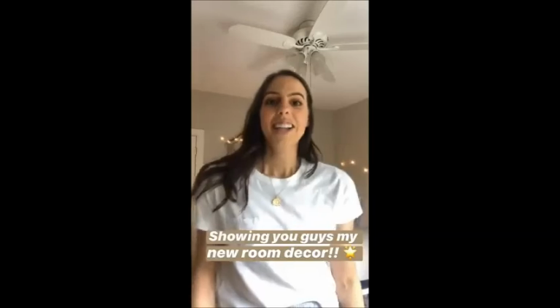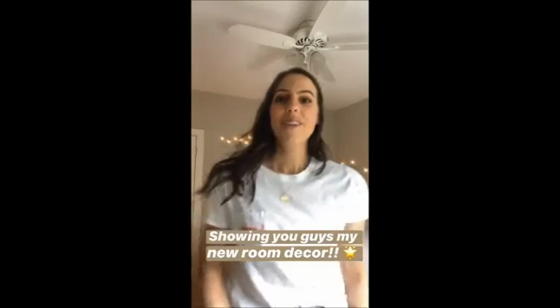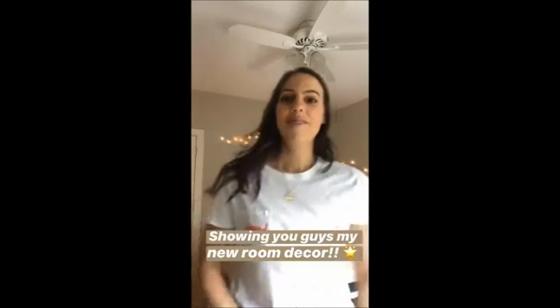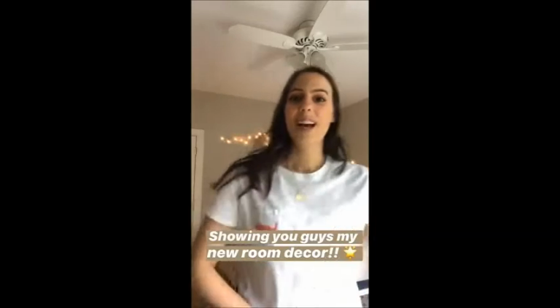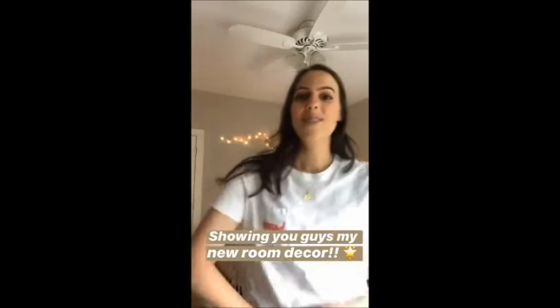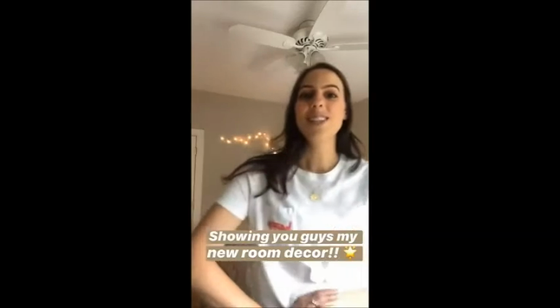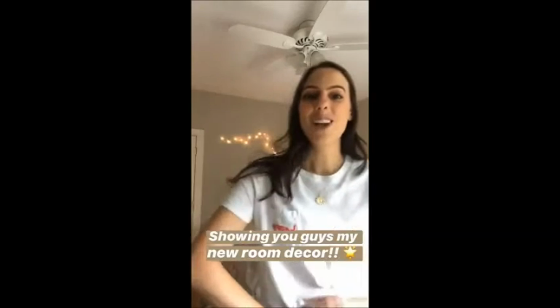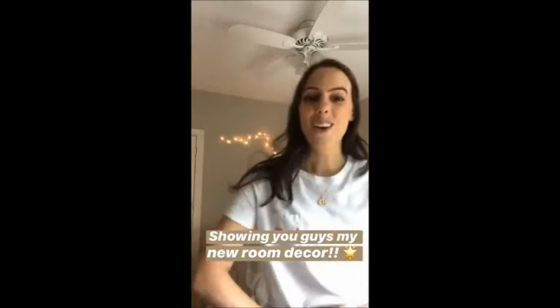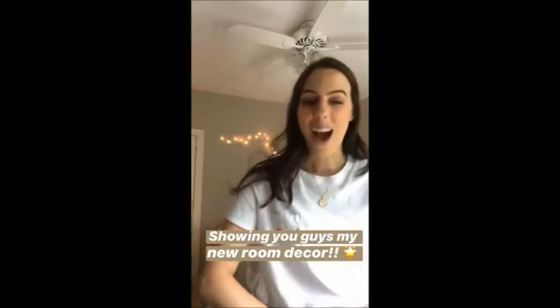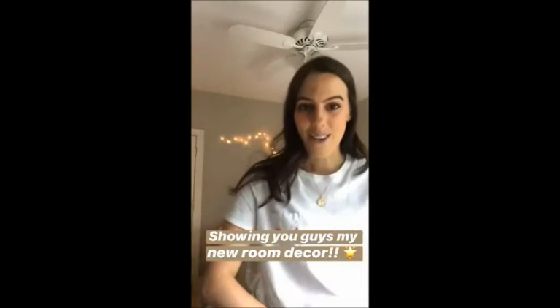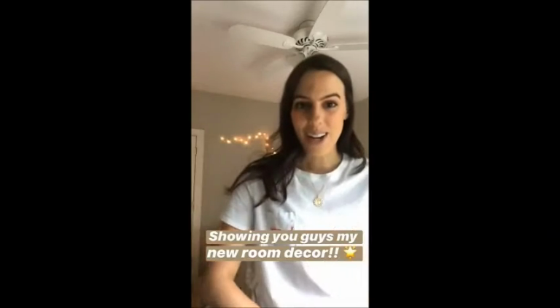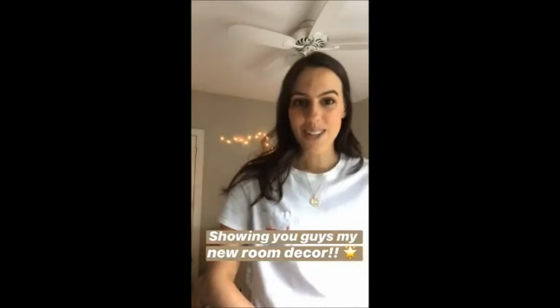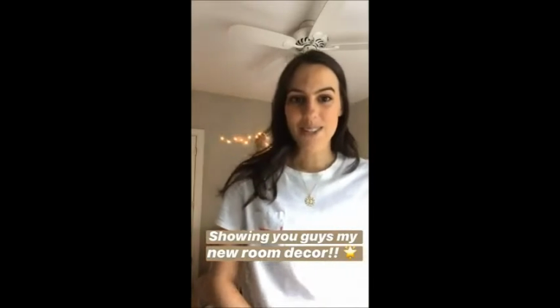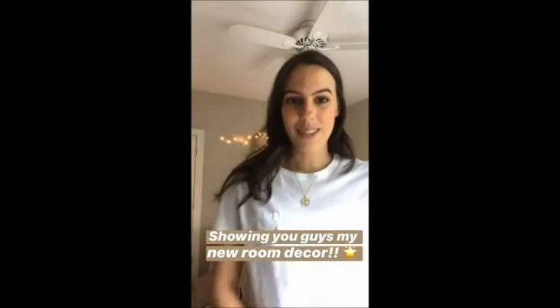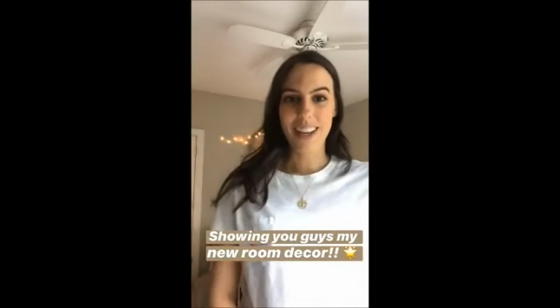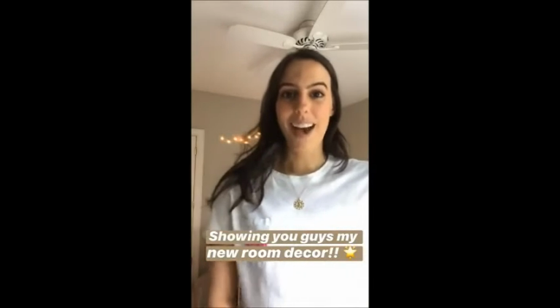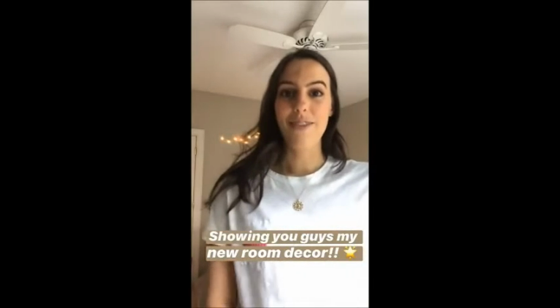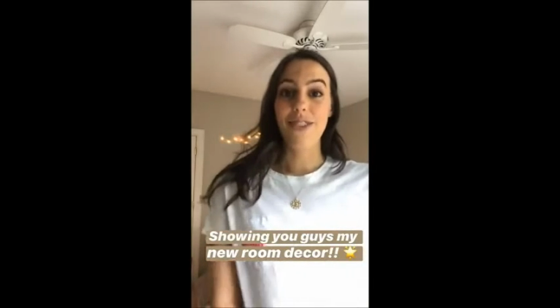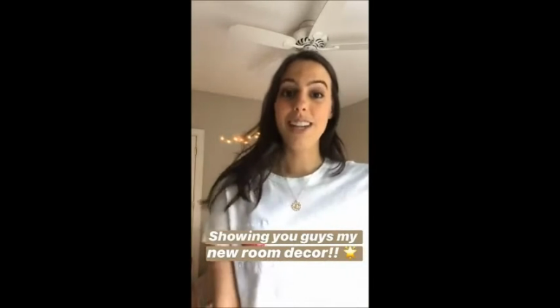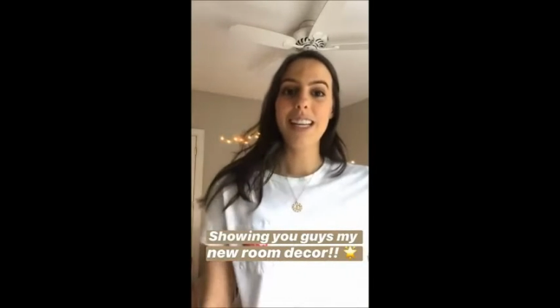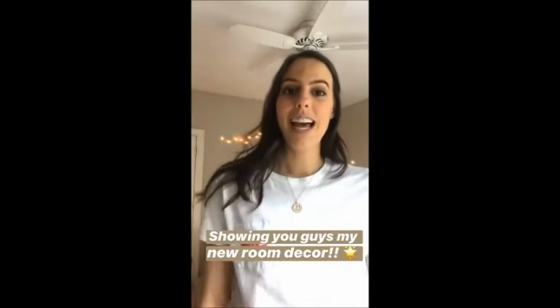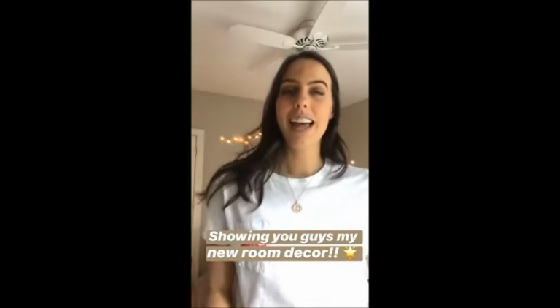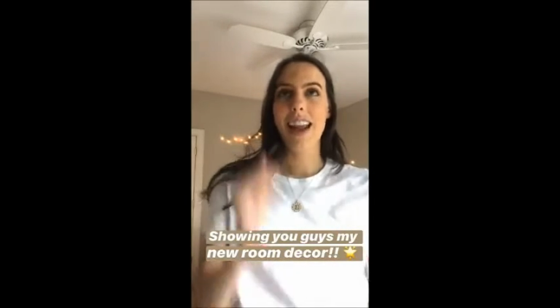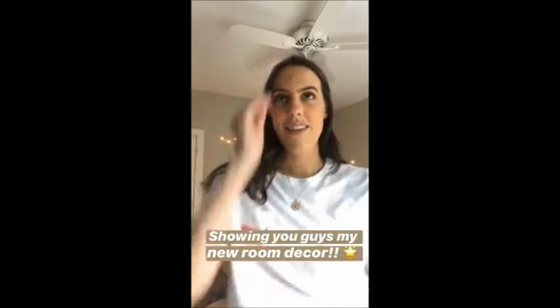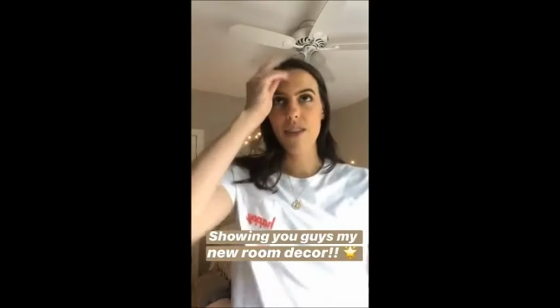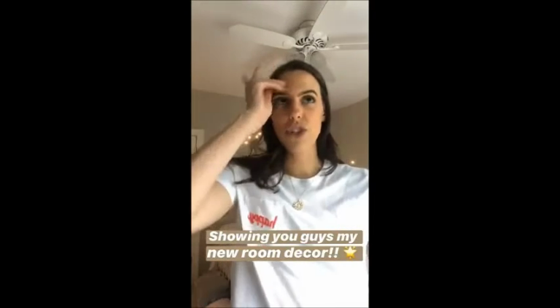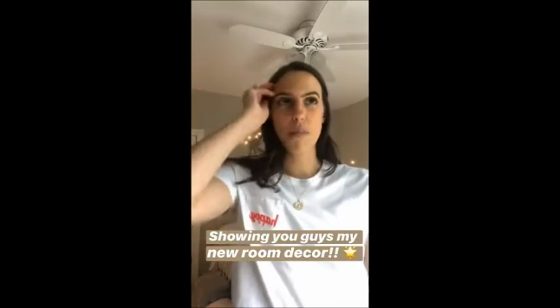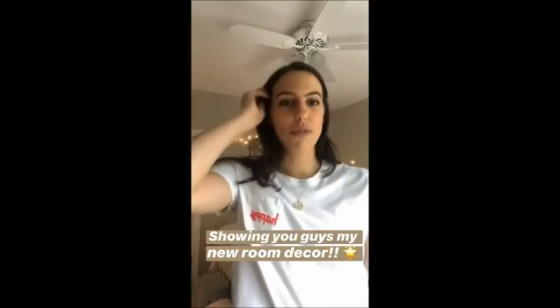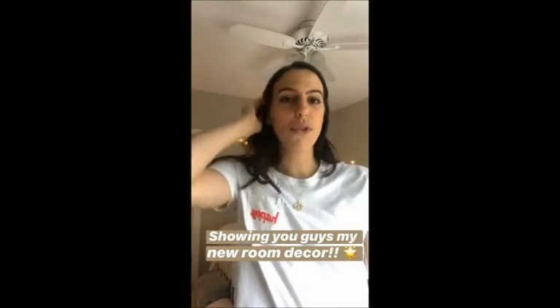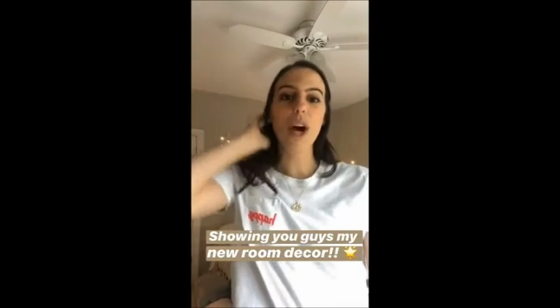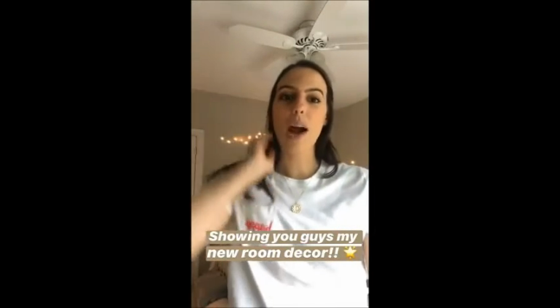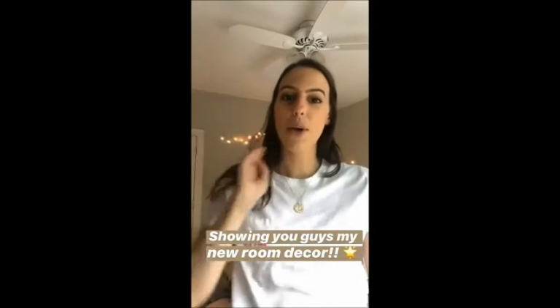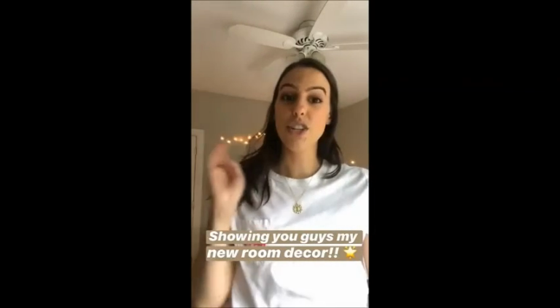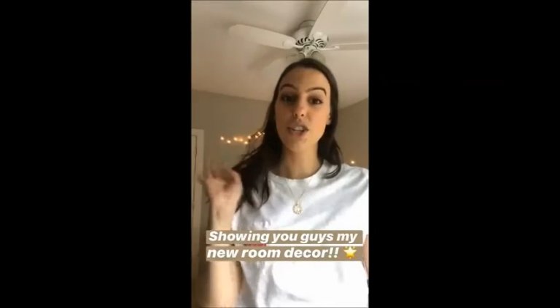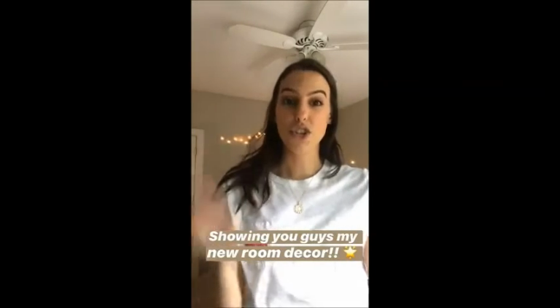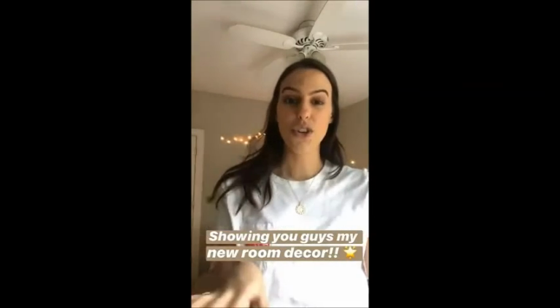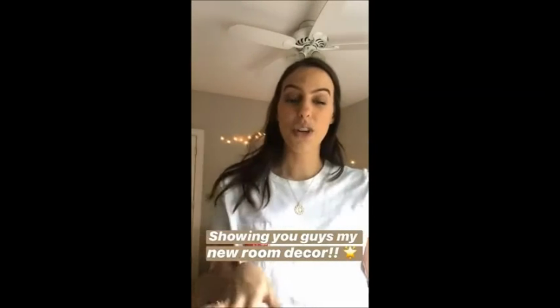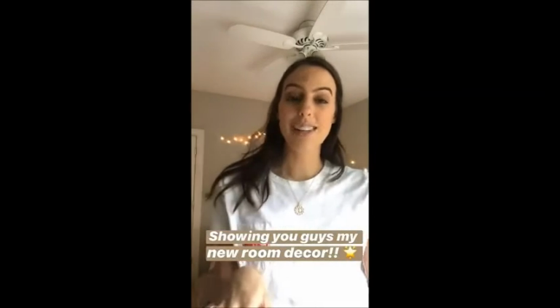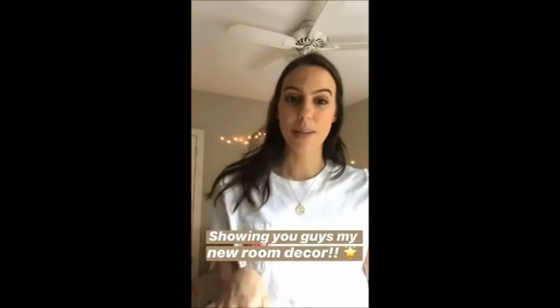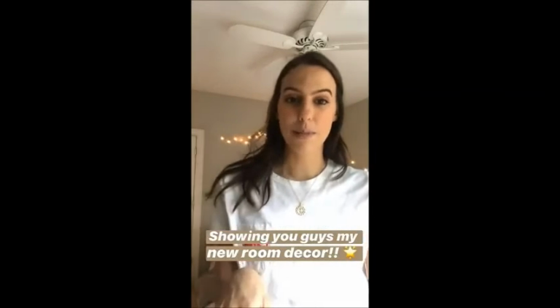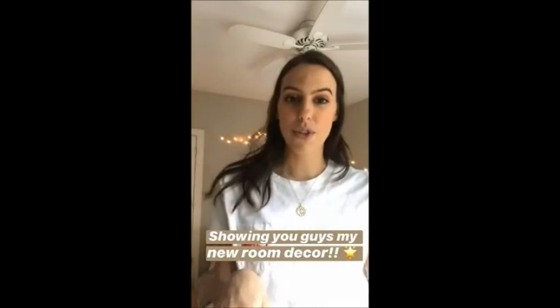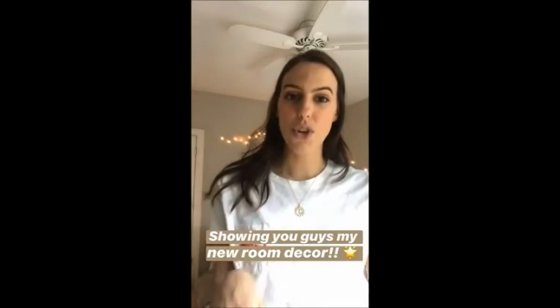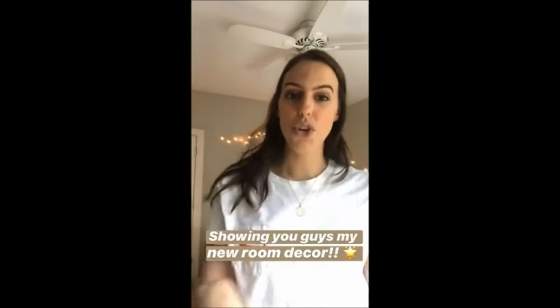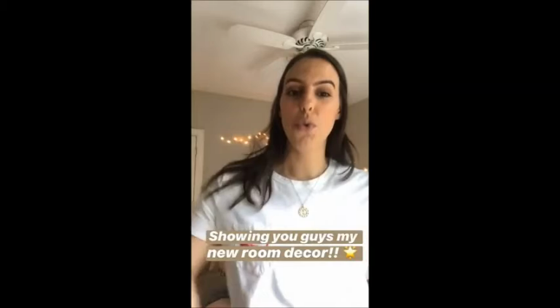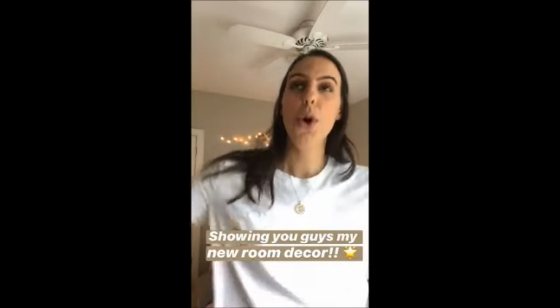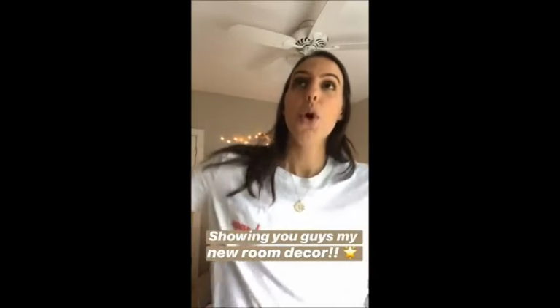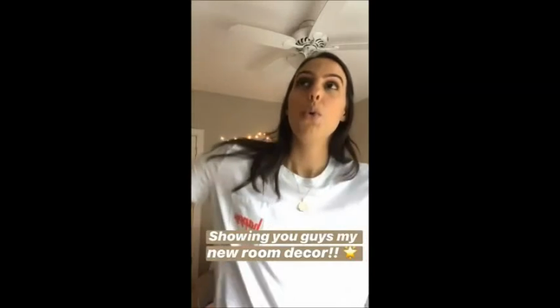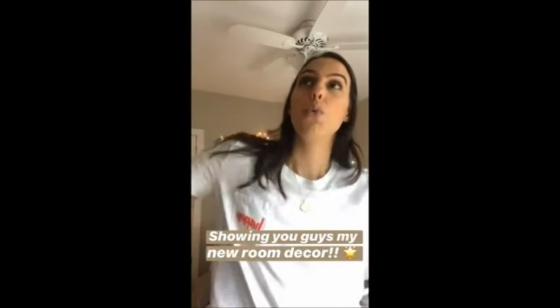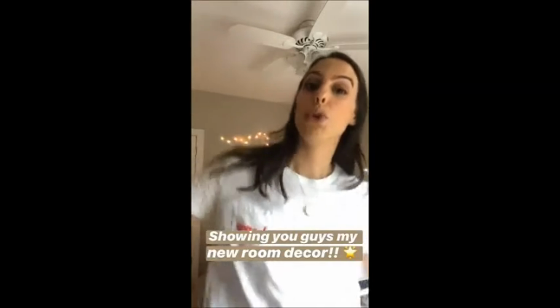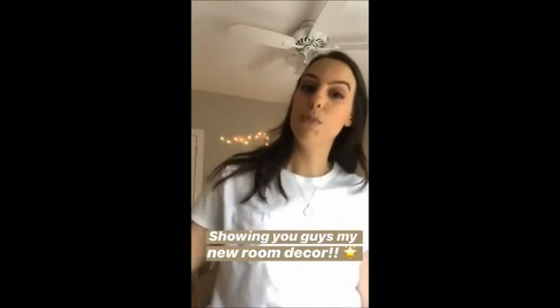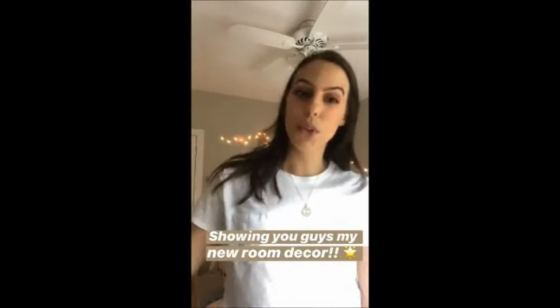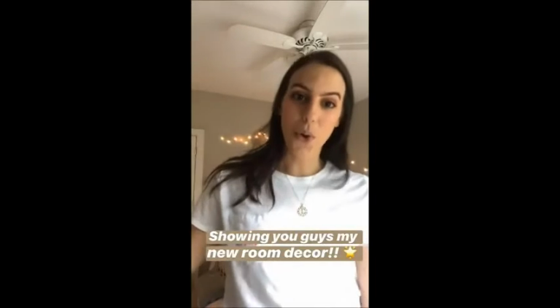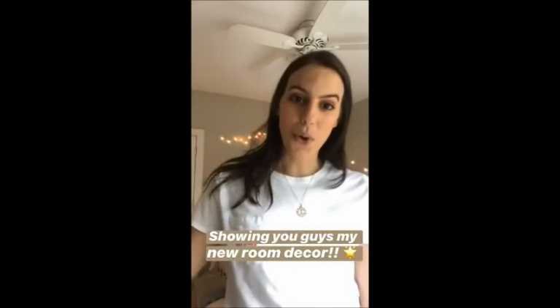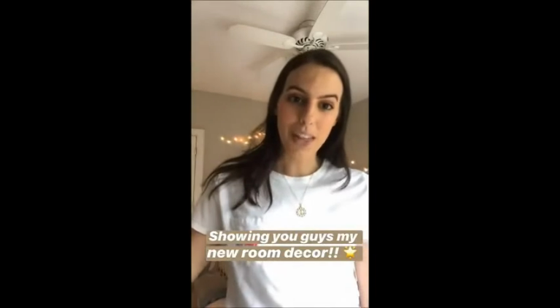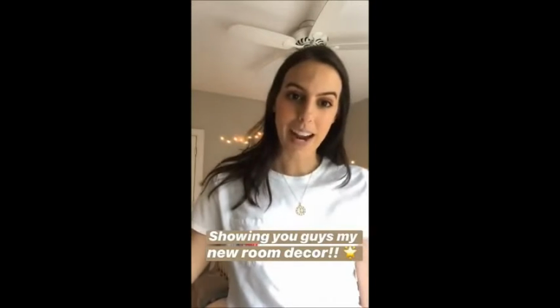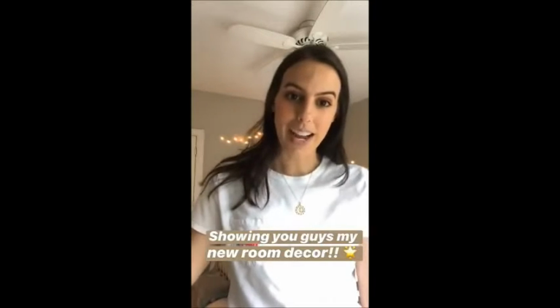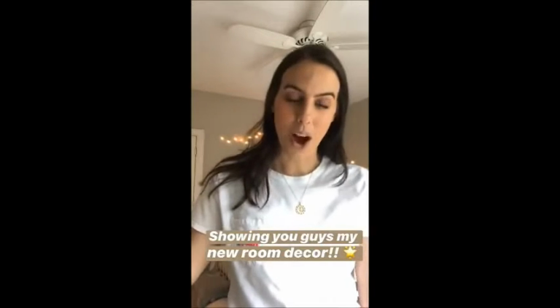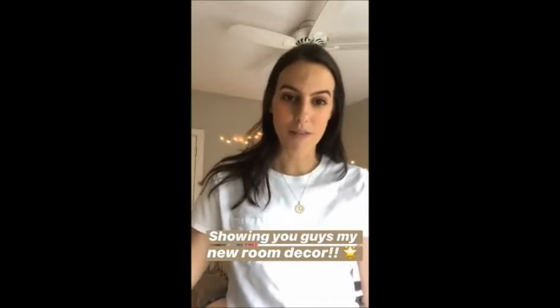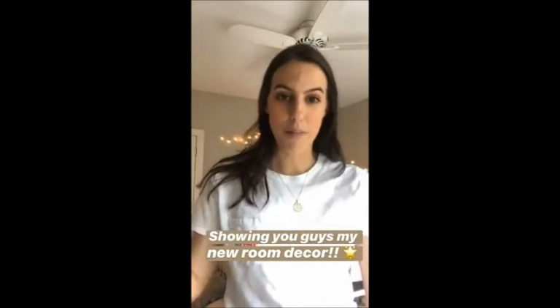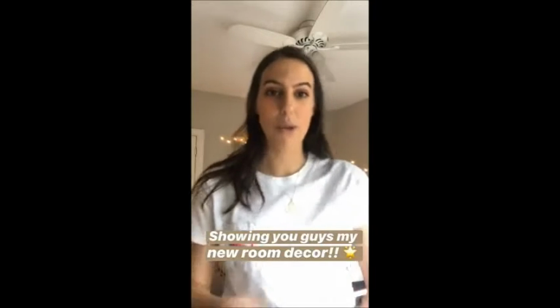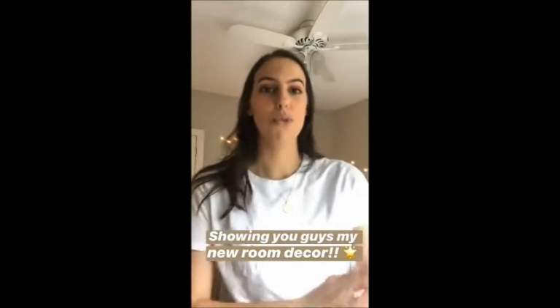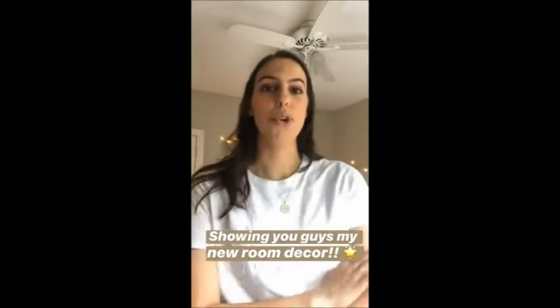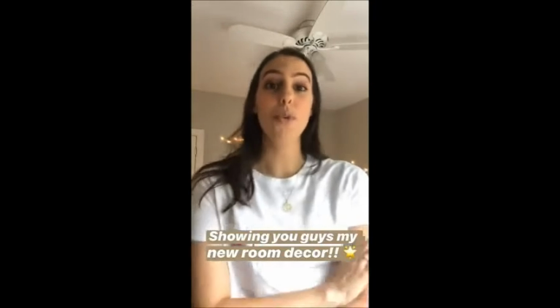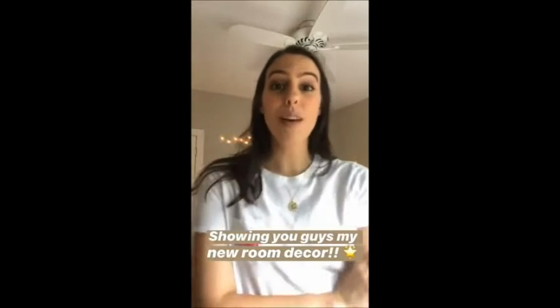Hello fam! So I wanted to do something kind of fun today that I've never done before. I wanted to show you guys some of the new room decor that I got for my room.